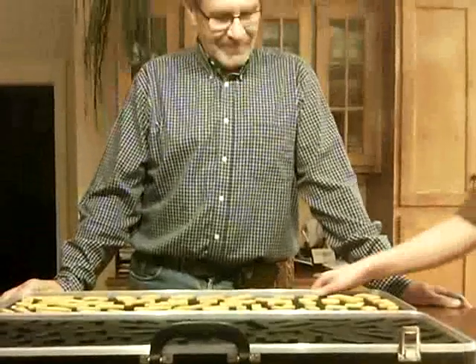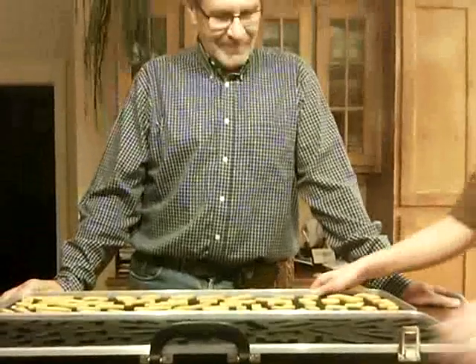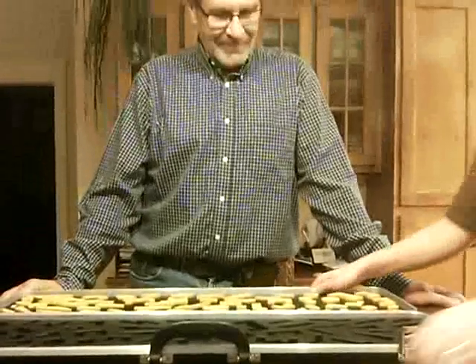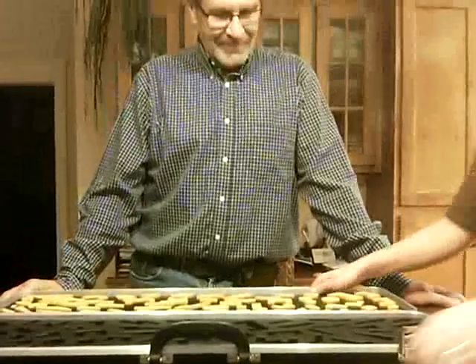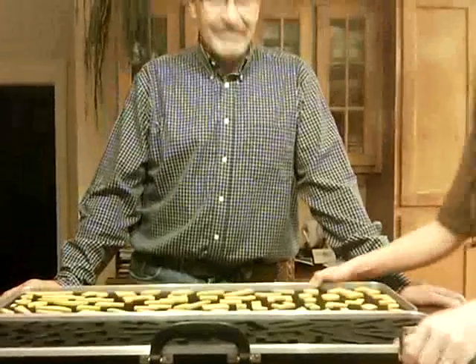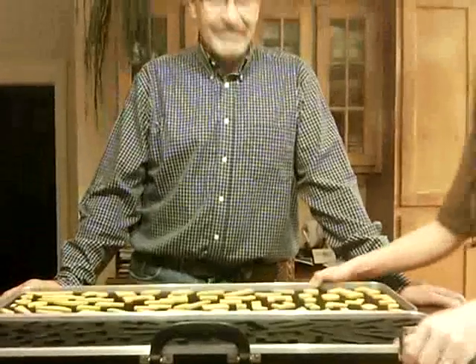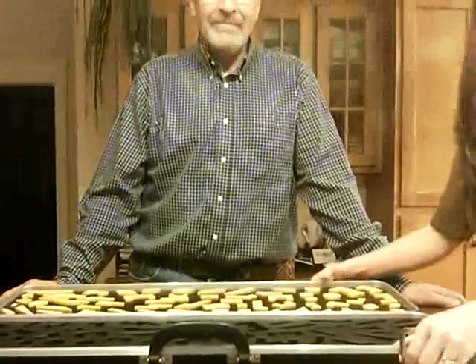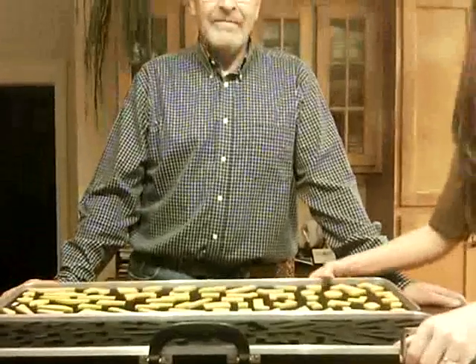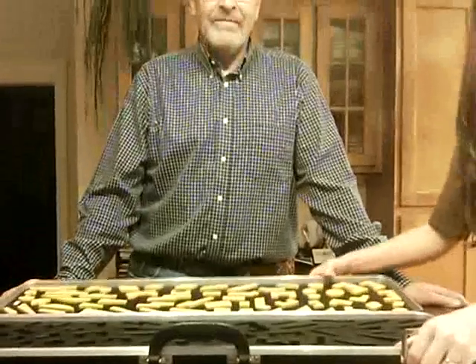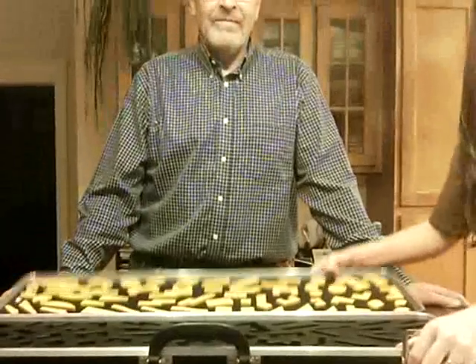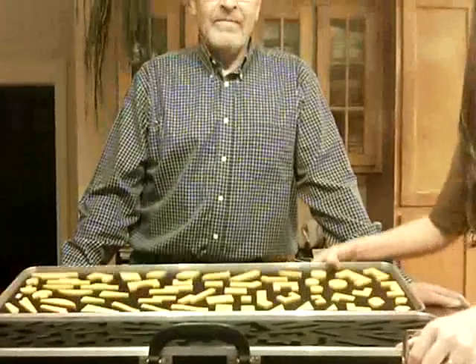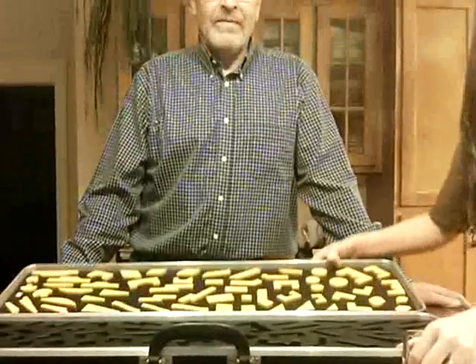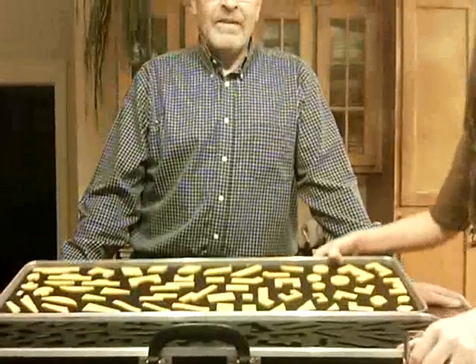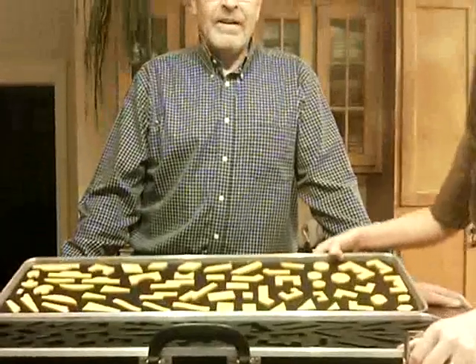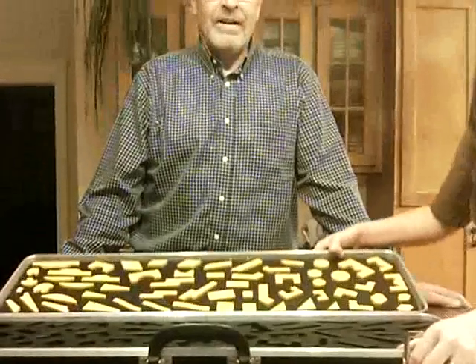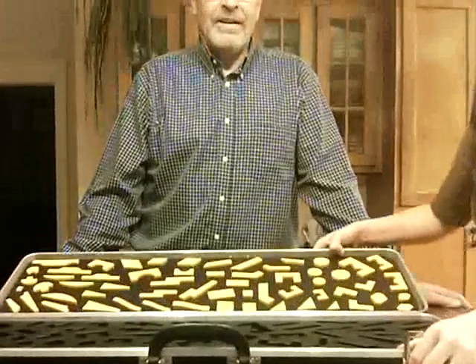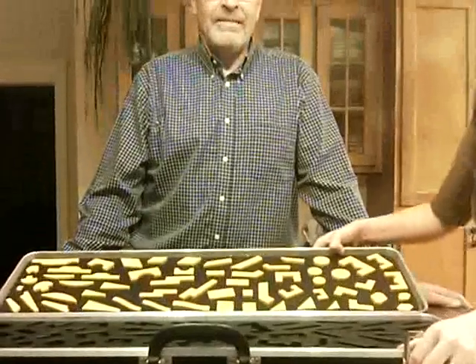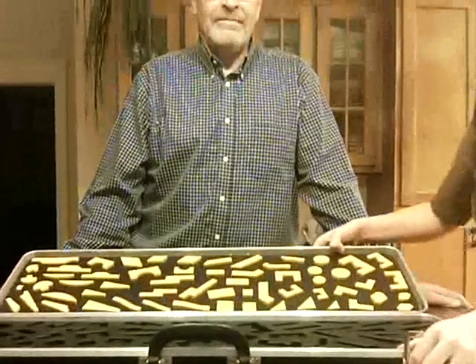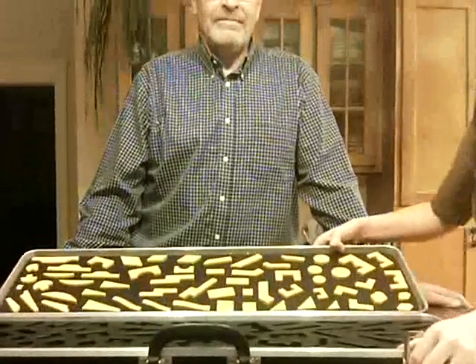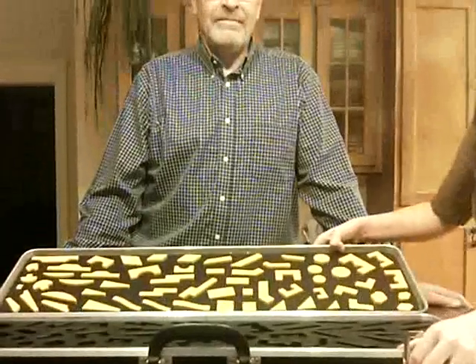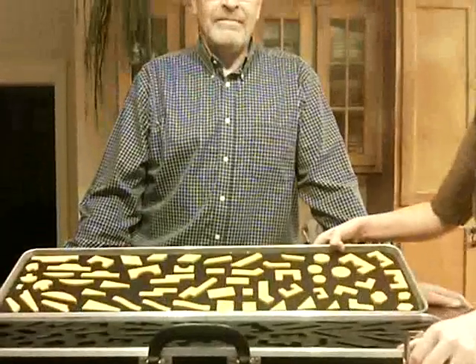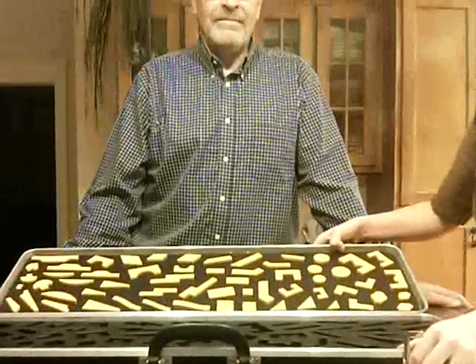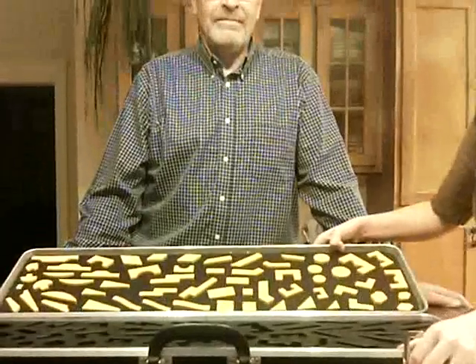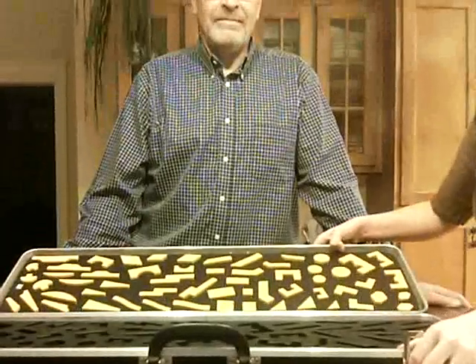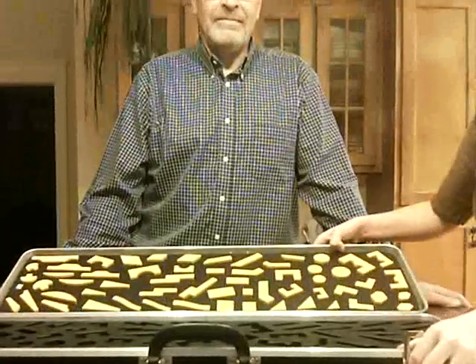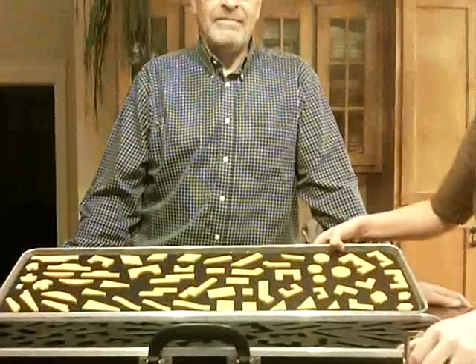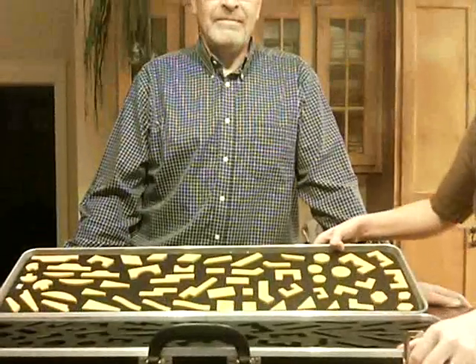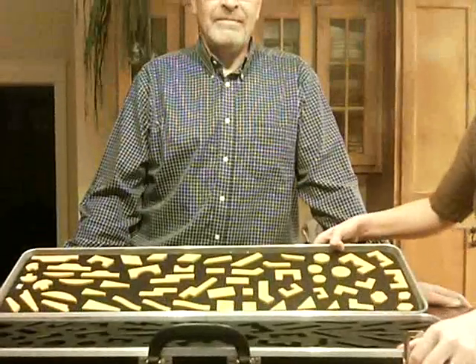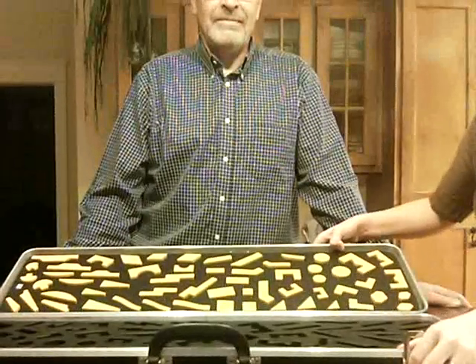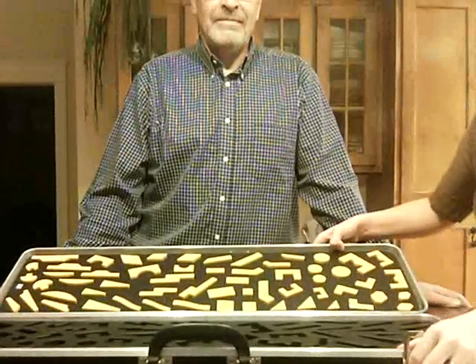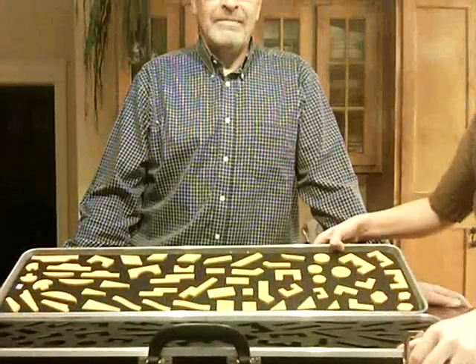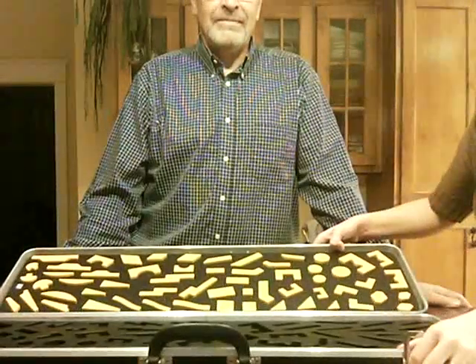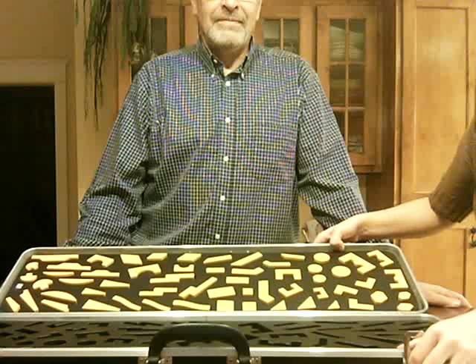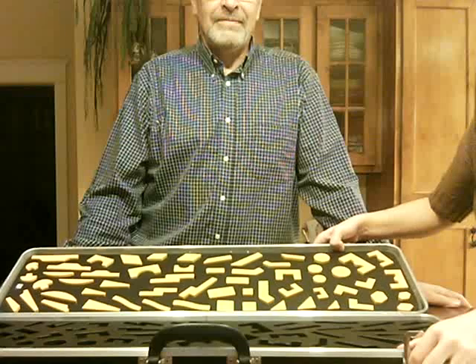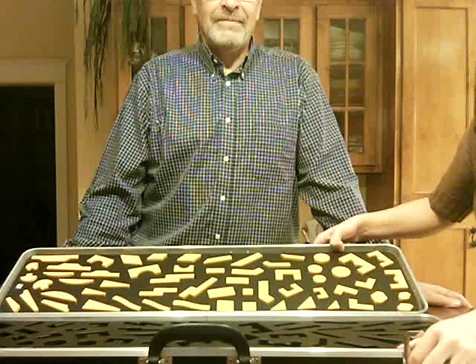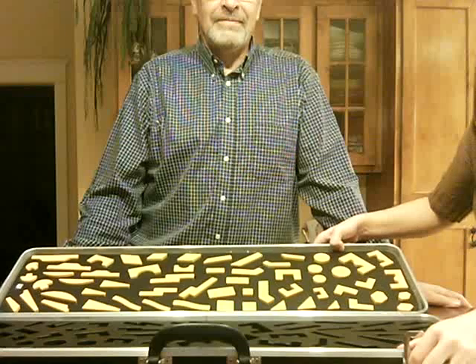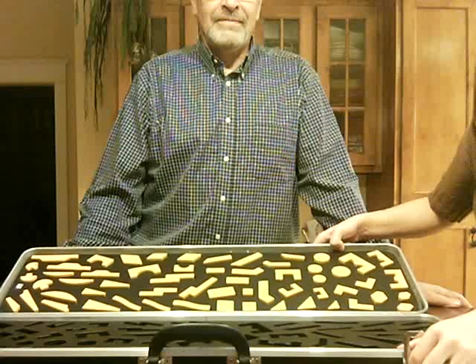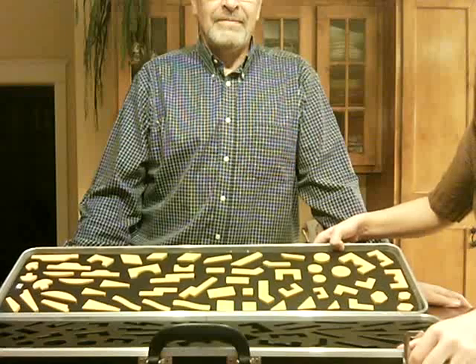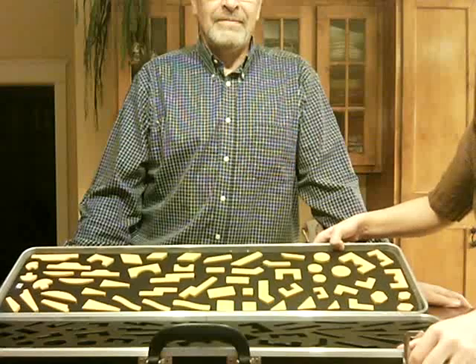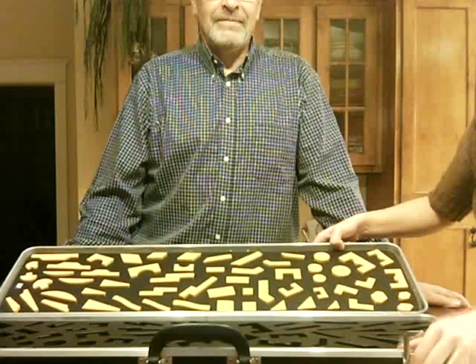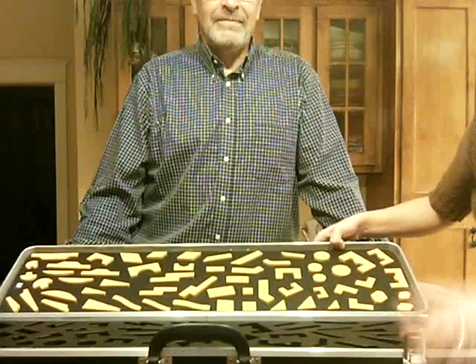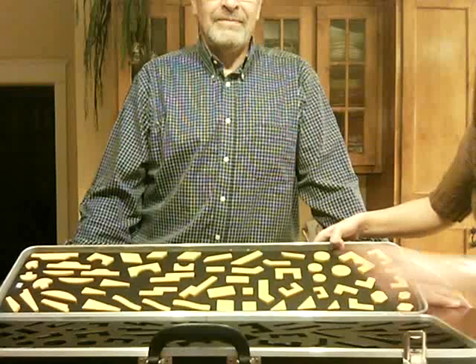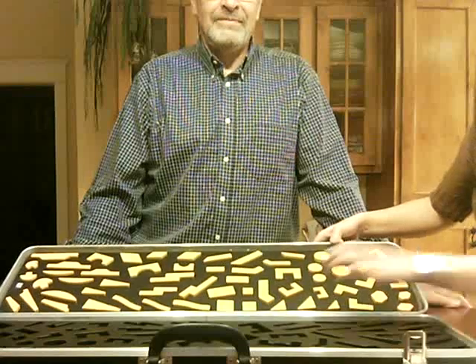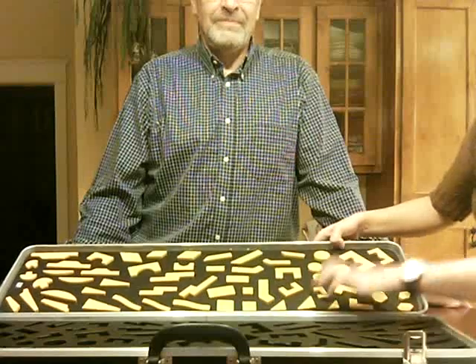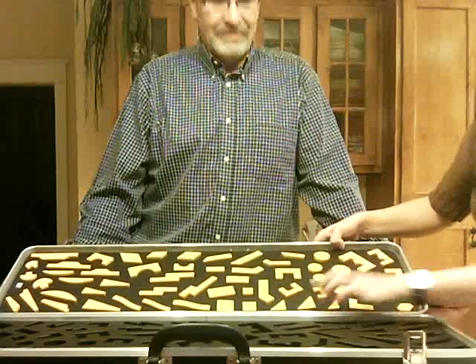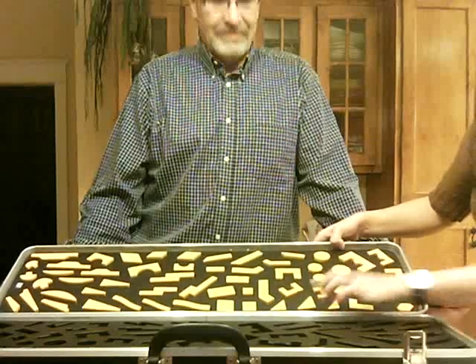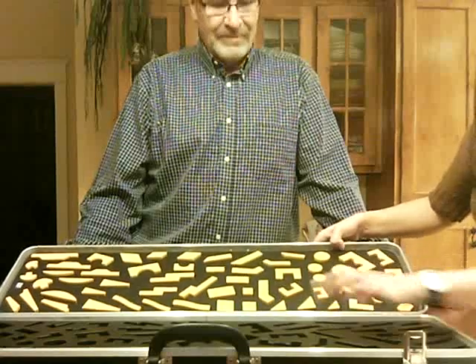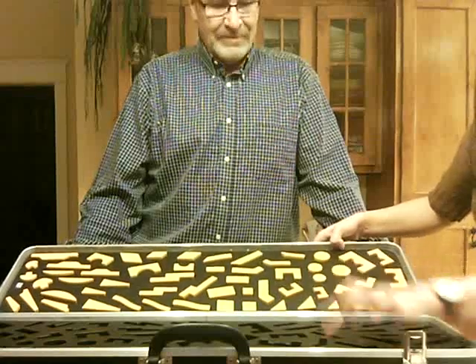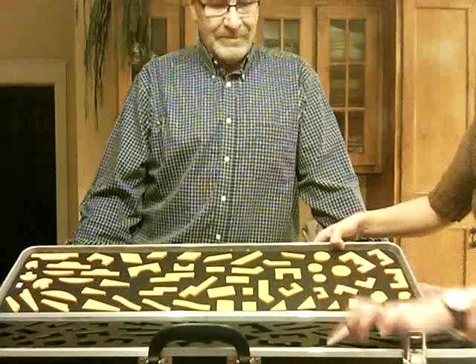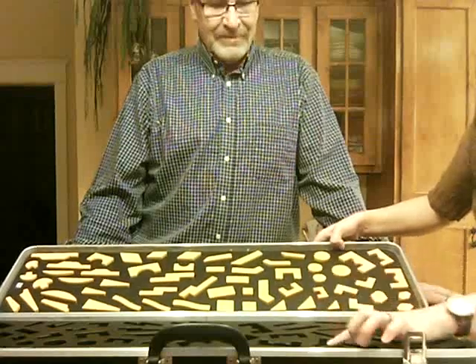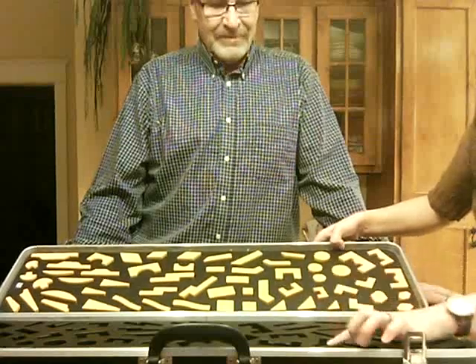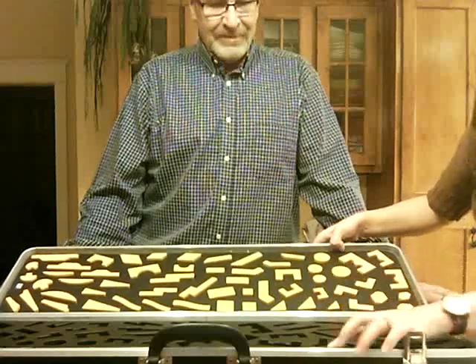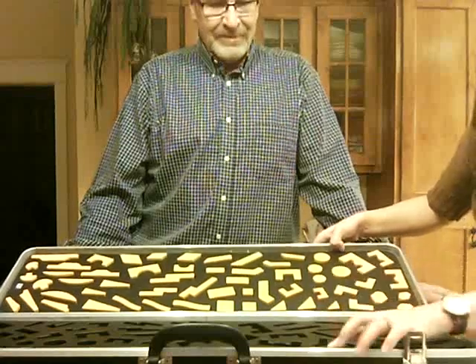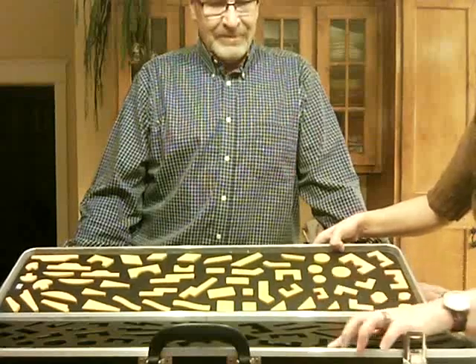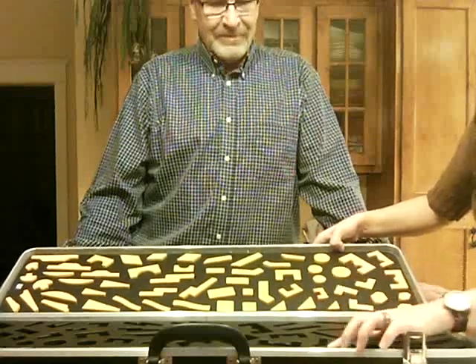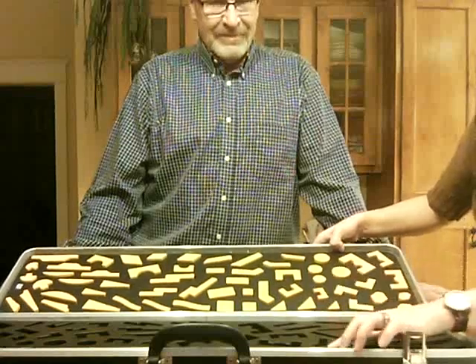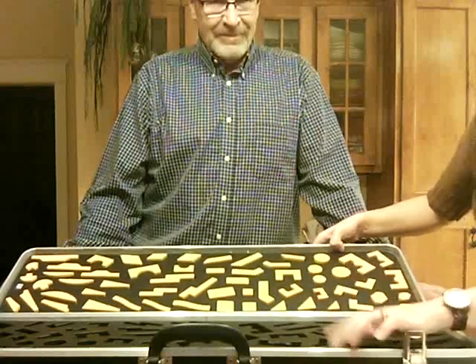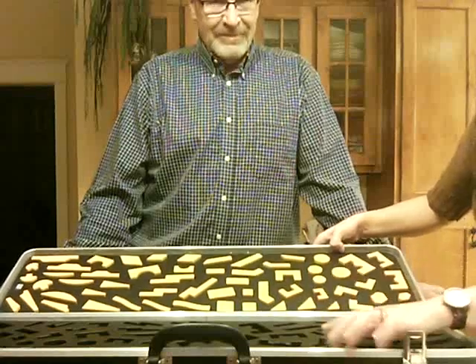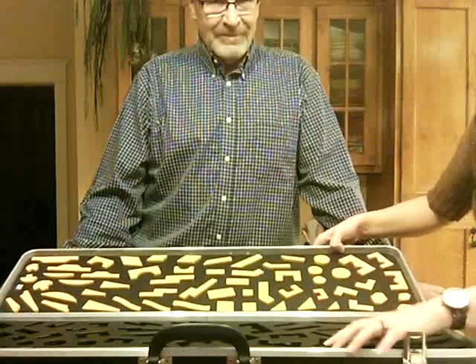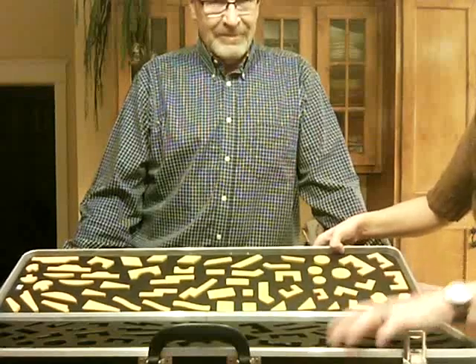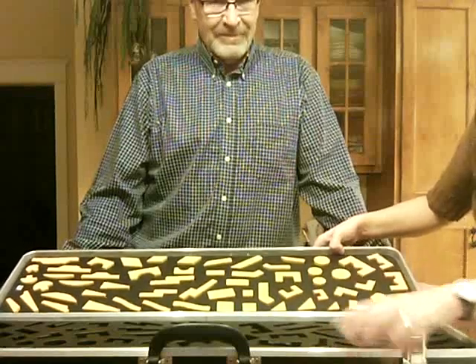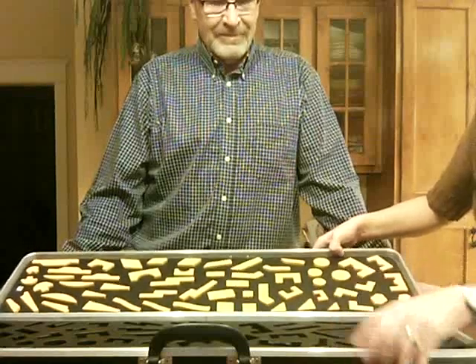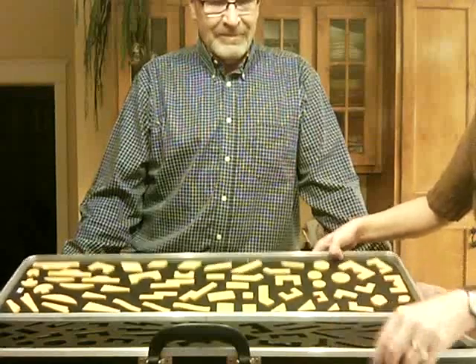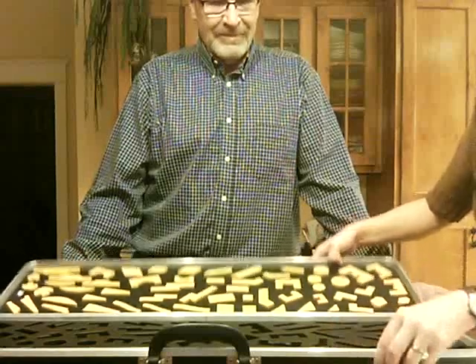Just so you can see, it's all different geometric shapes, and we're just going to be putting them into the empty slats.